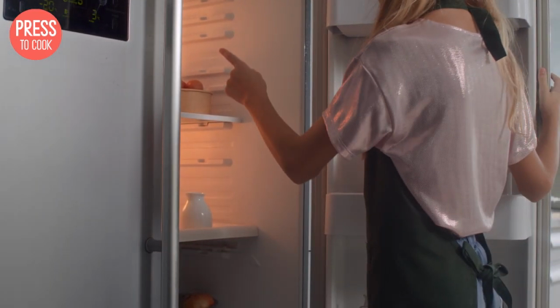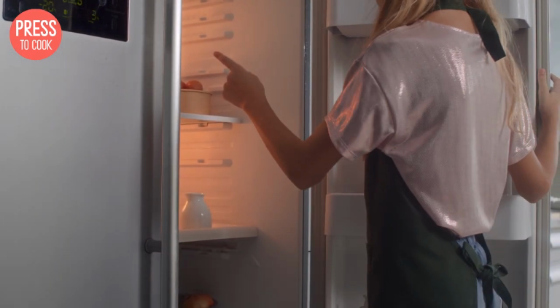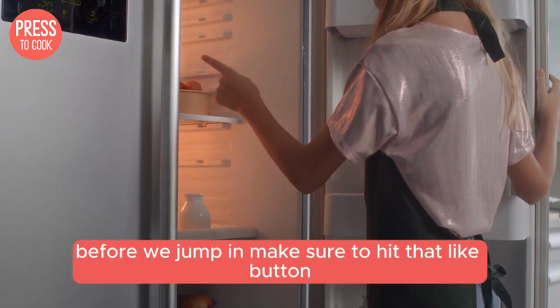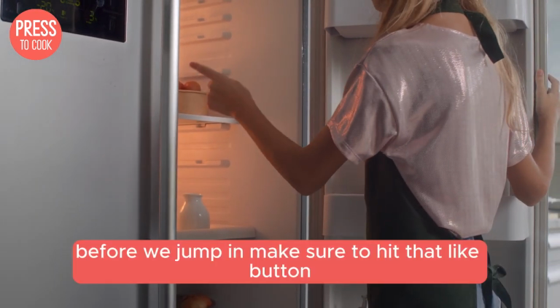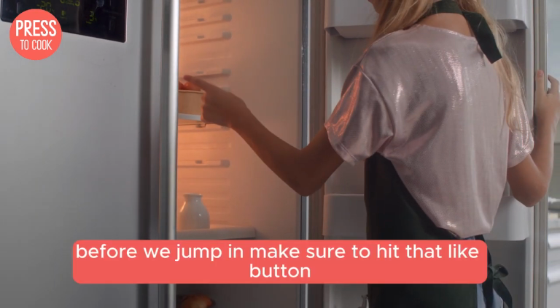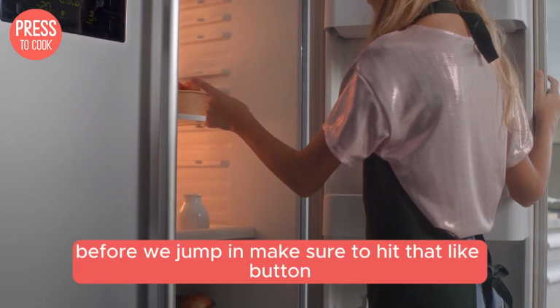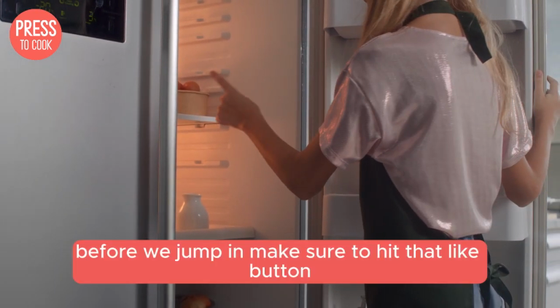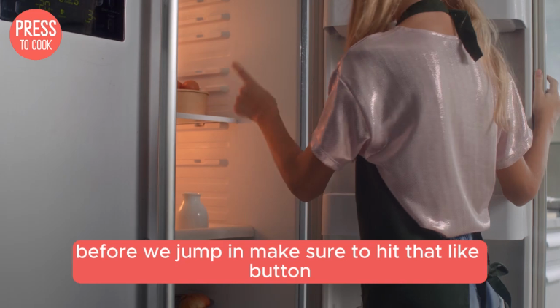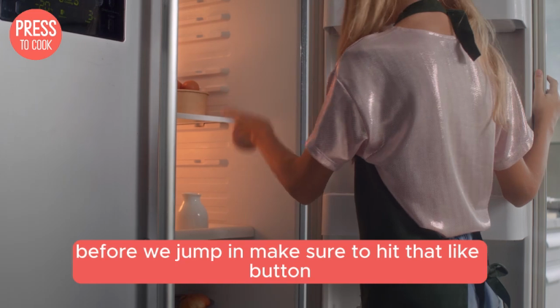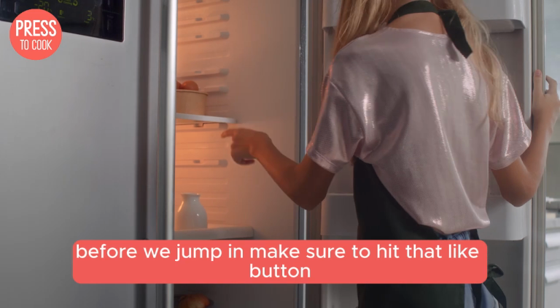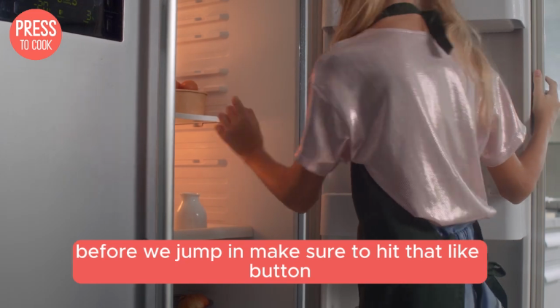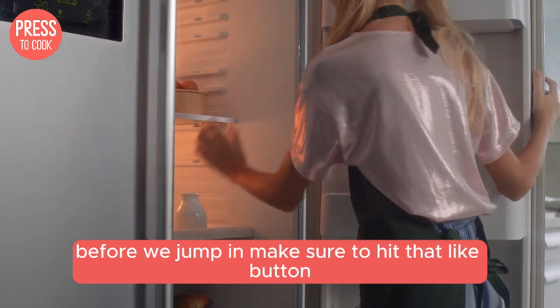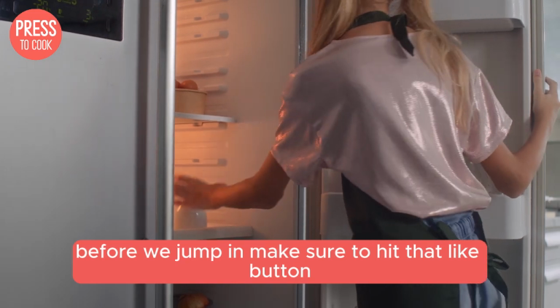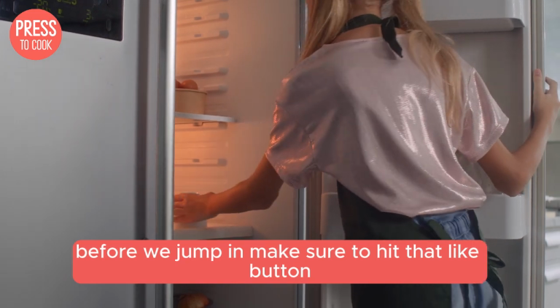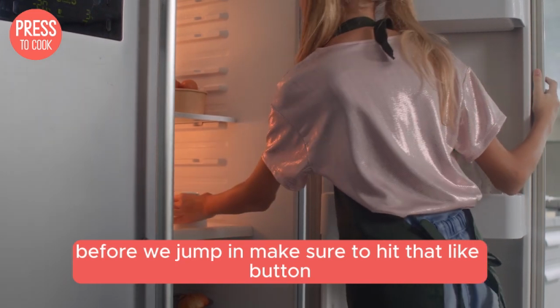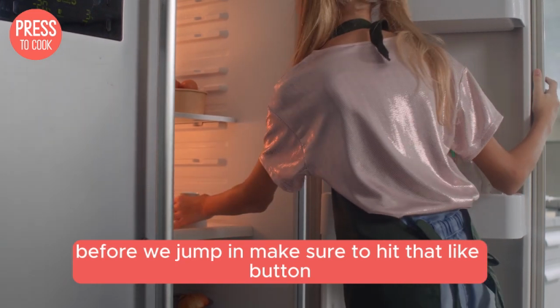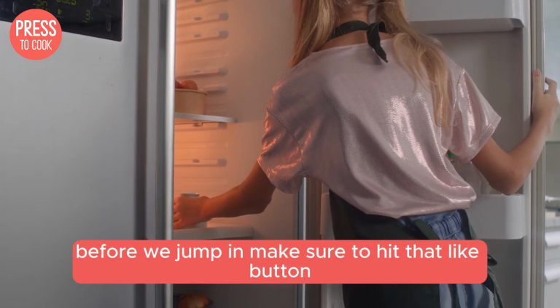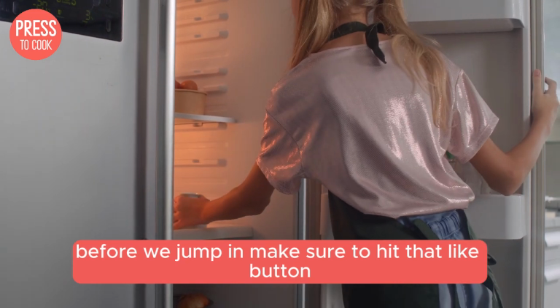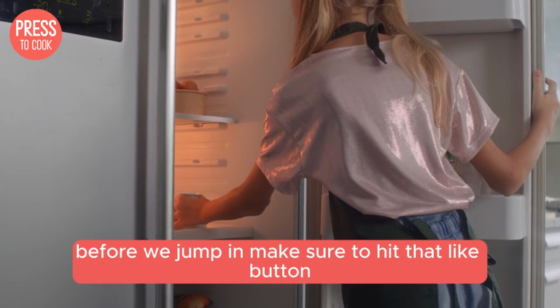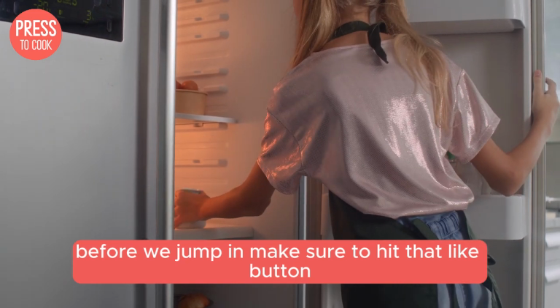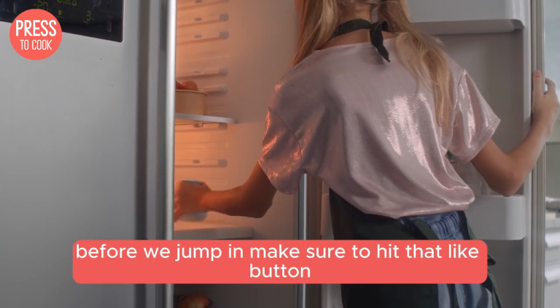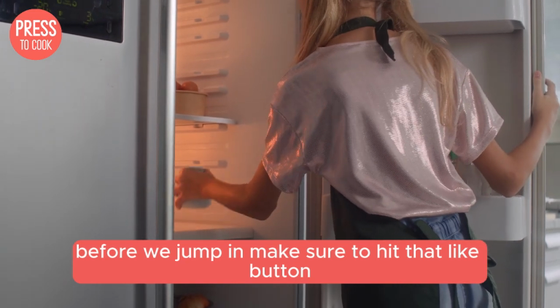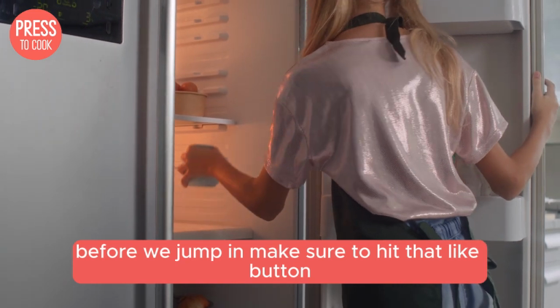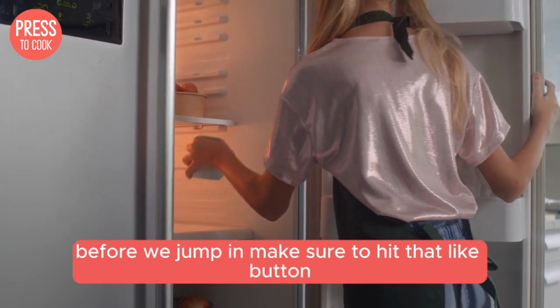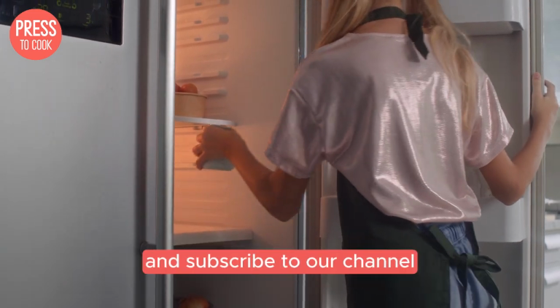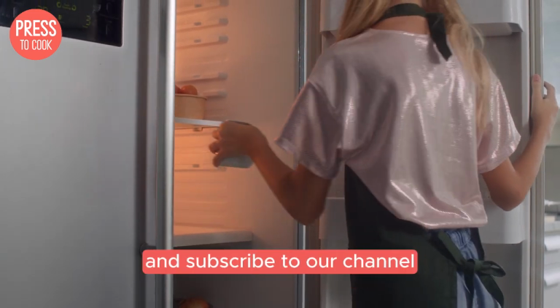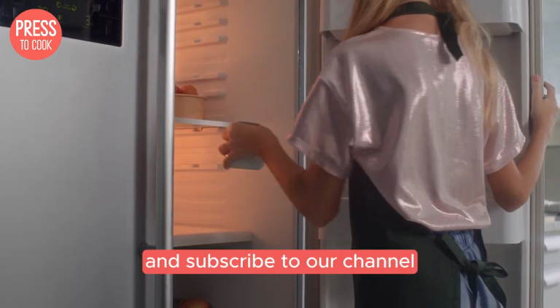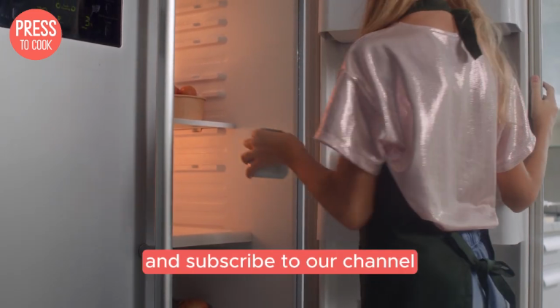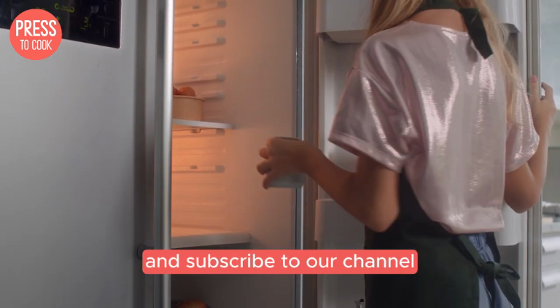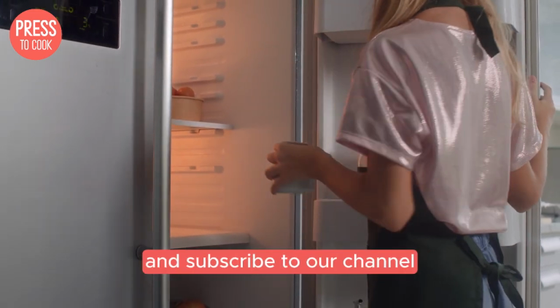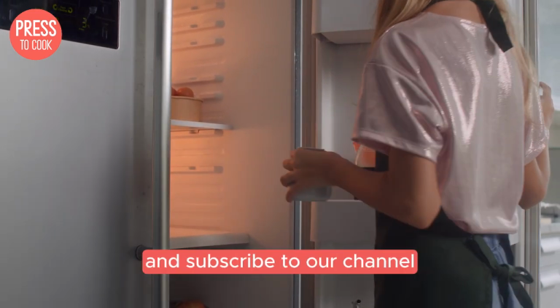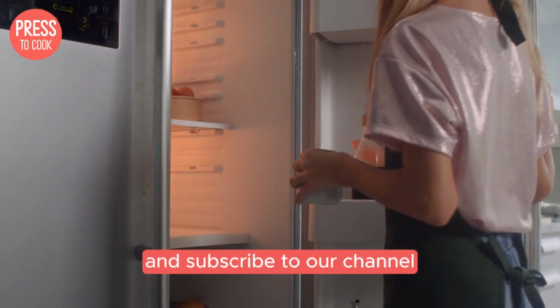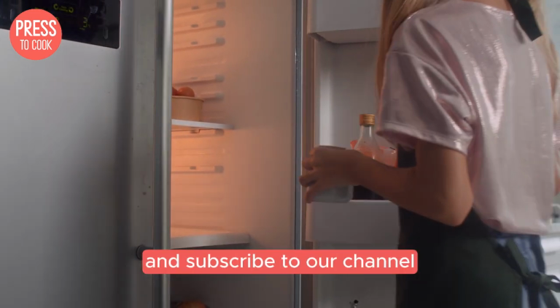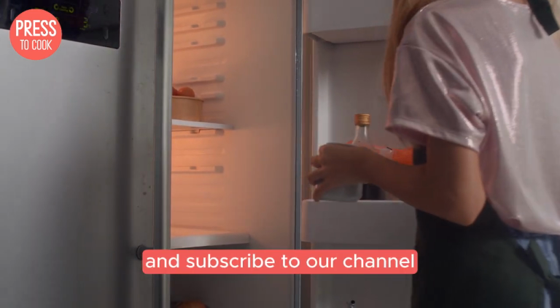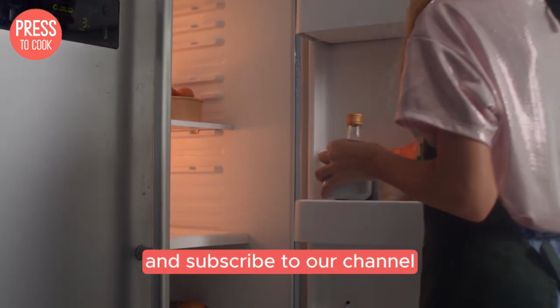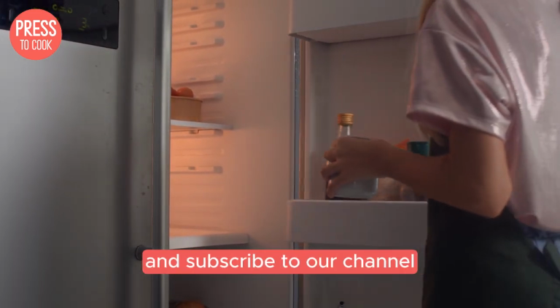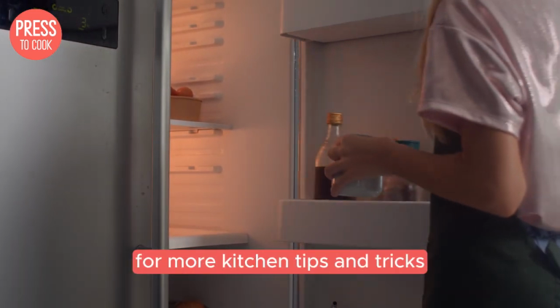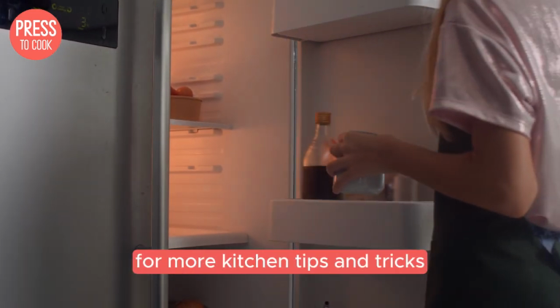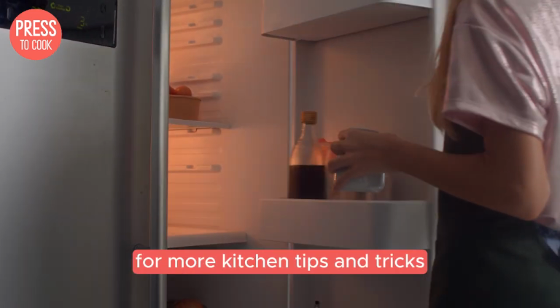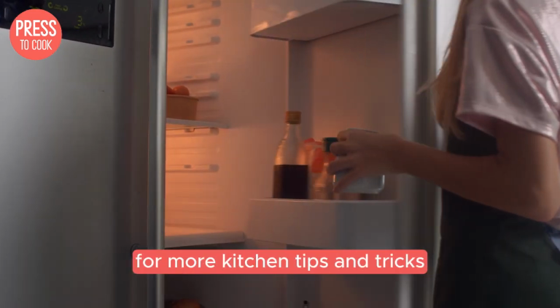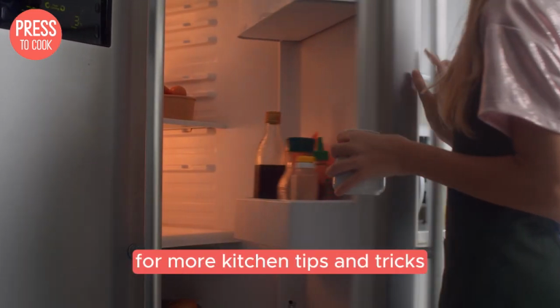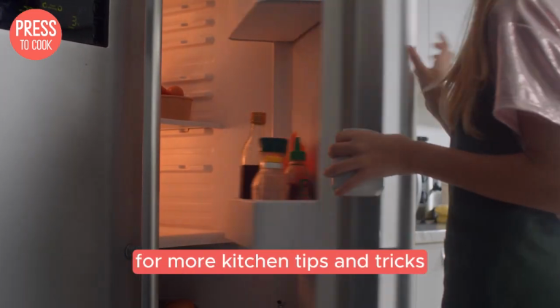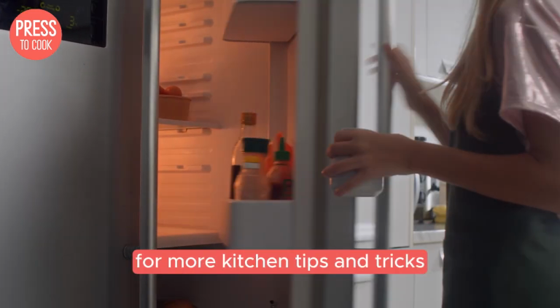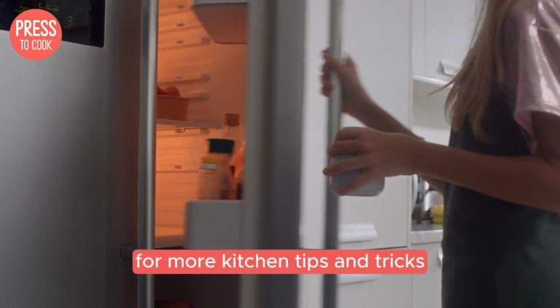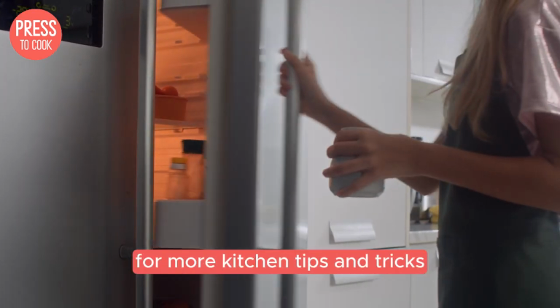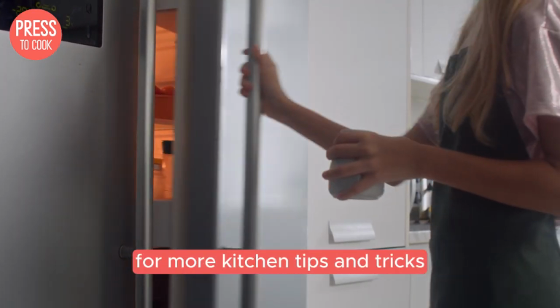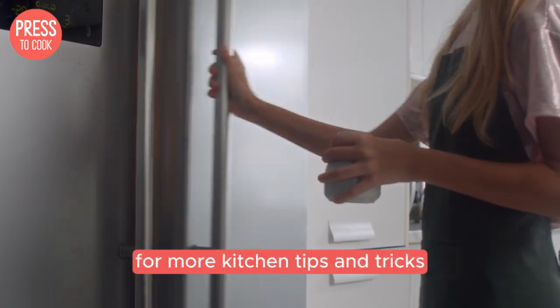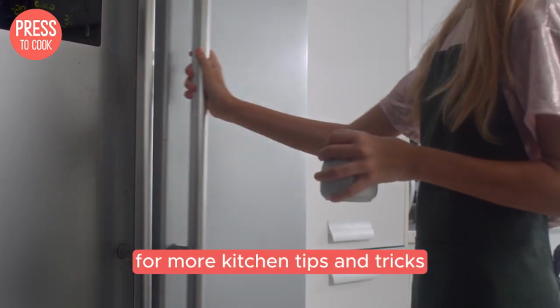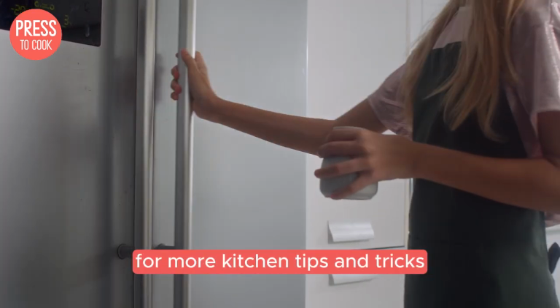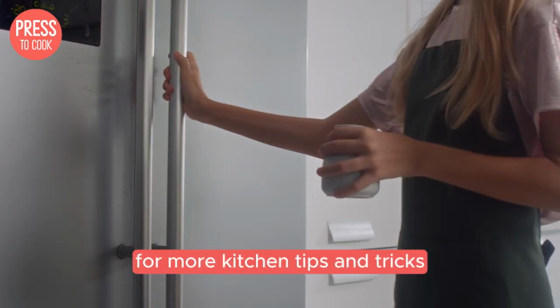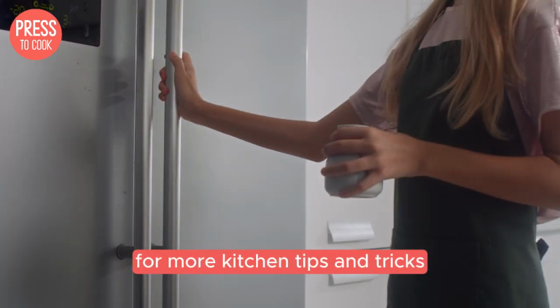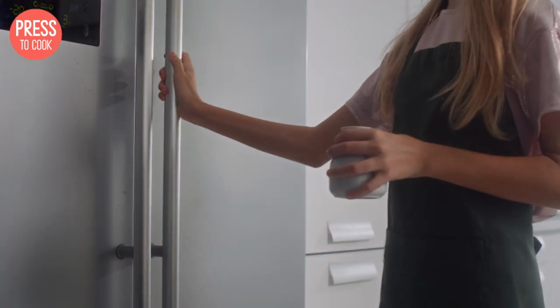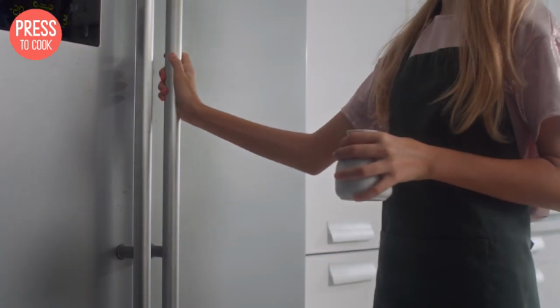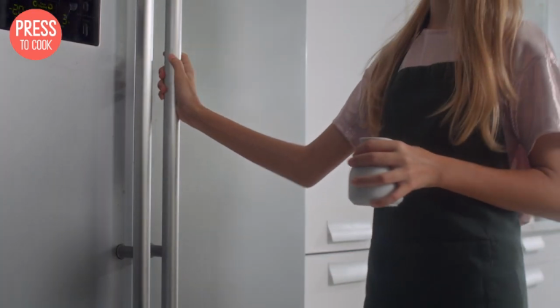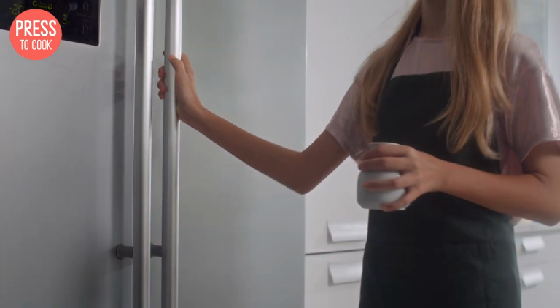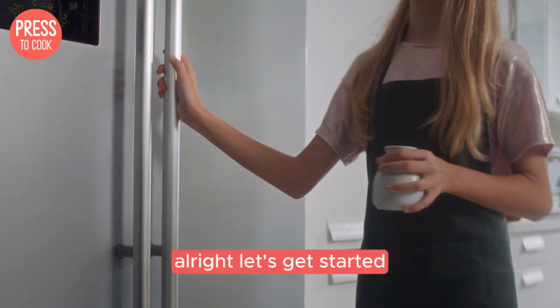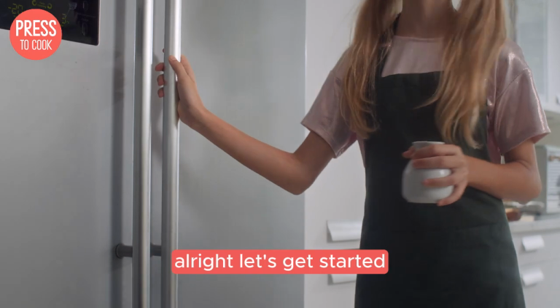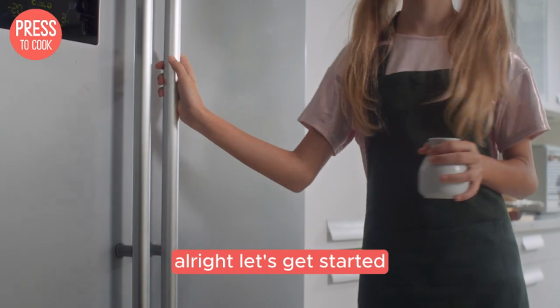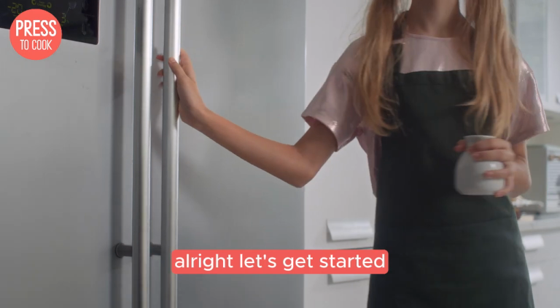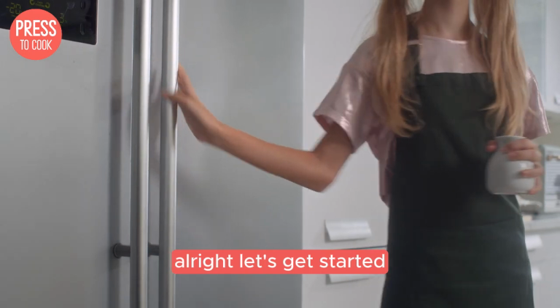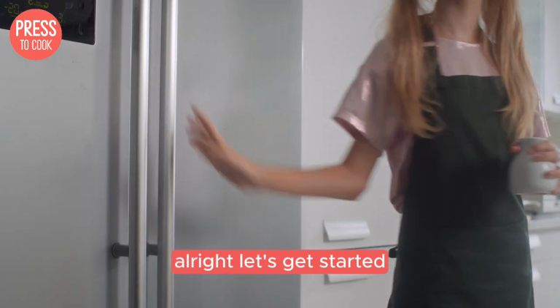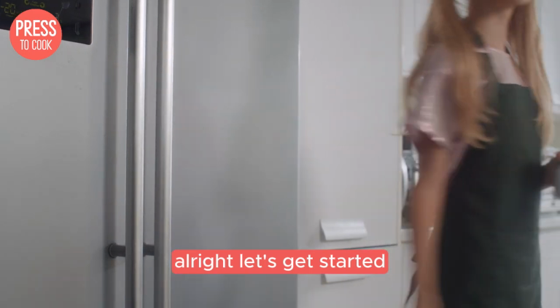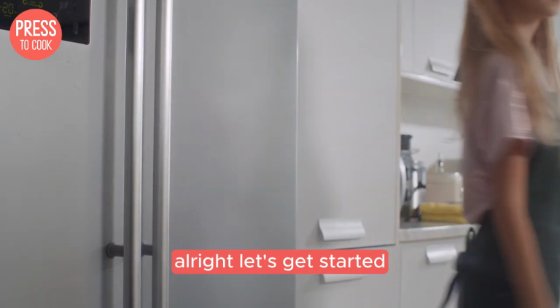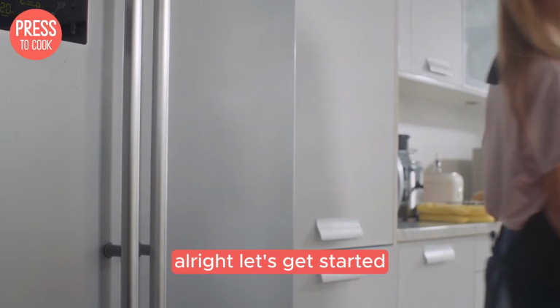Before we jump in, make sure to hit that like button and subscribe to our channel for more kitchen tips and tricks. Alright, let's get started.